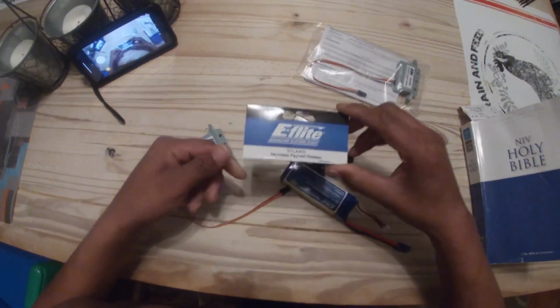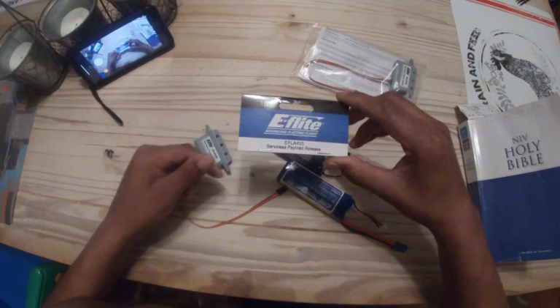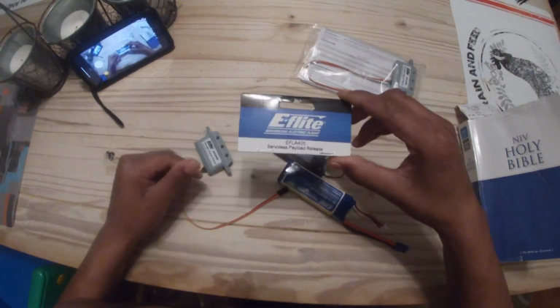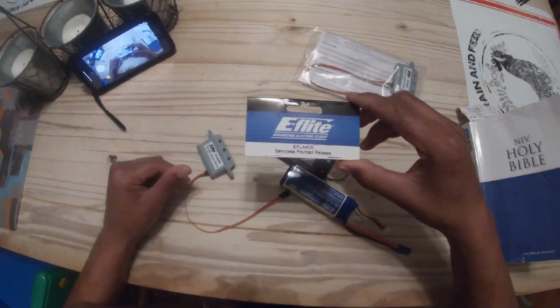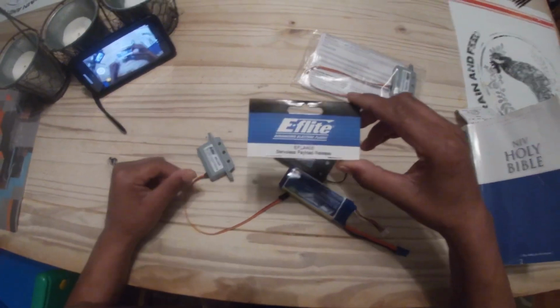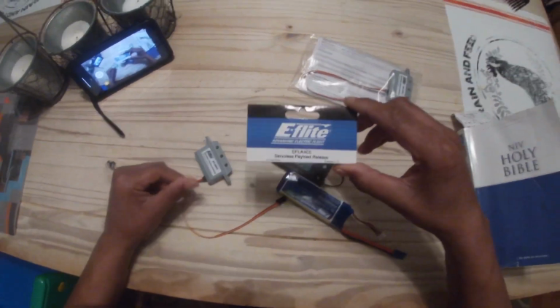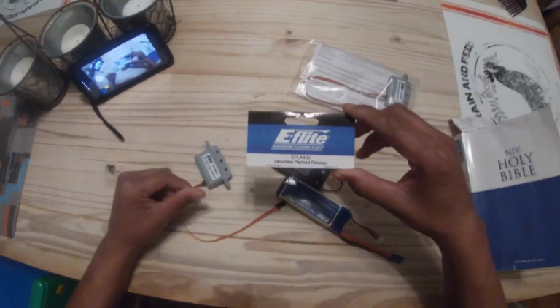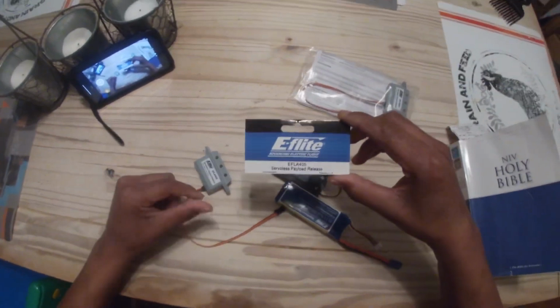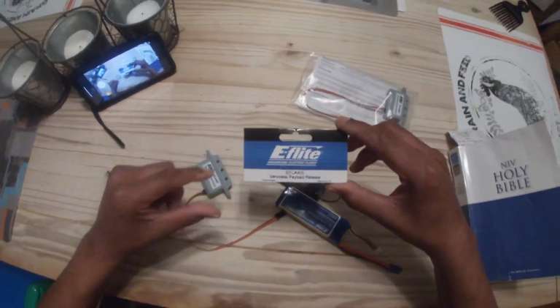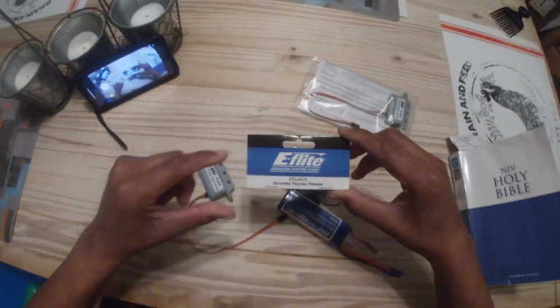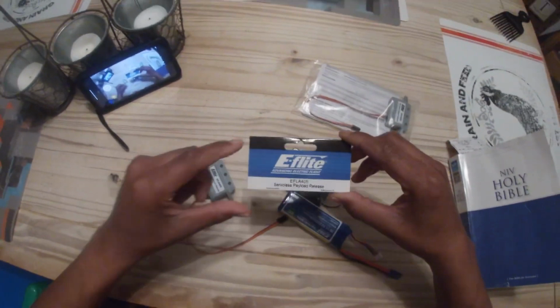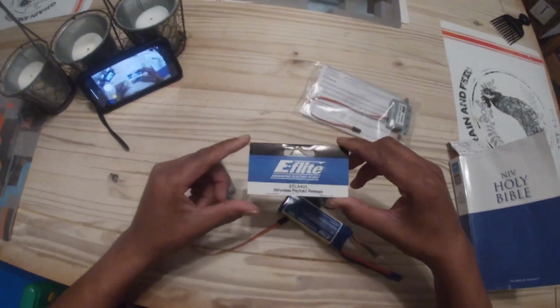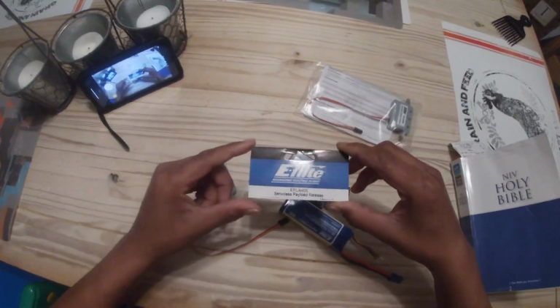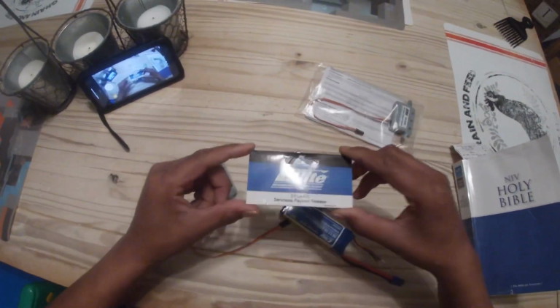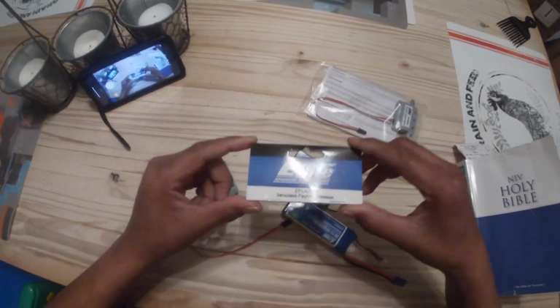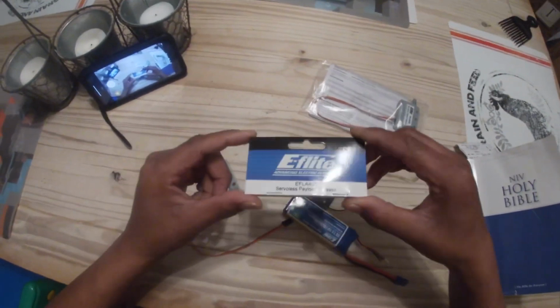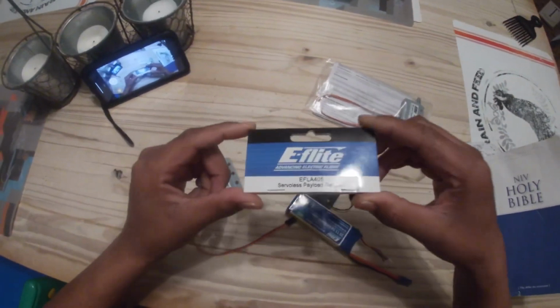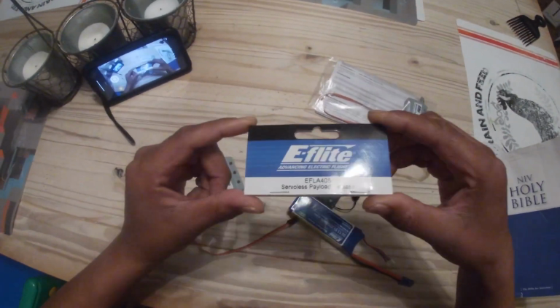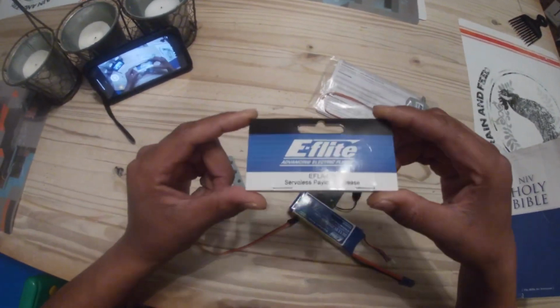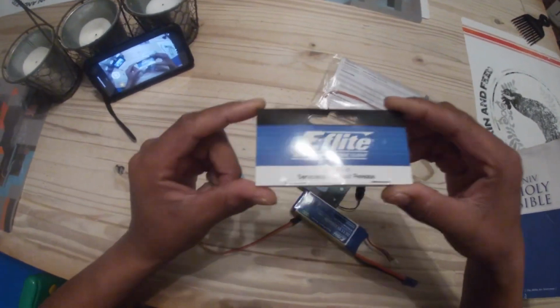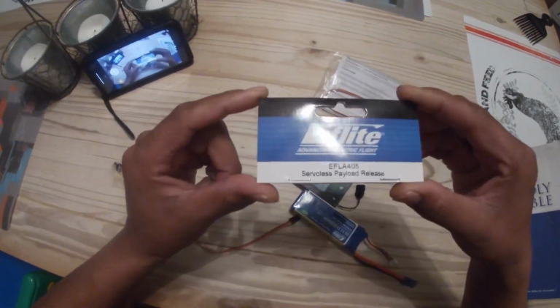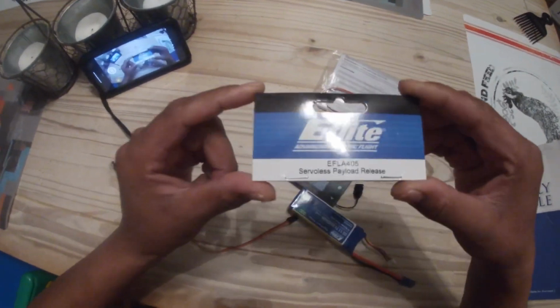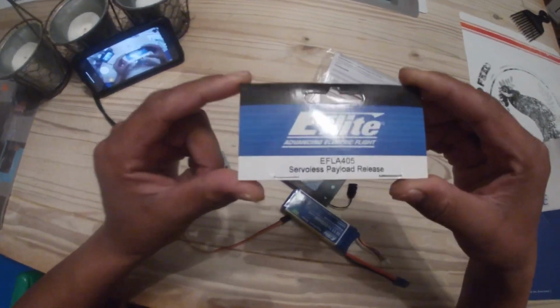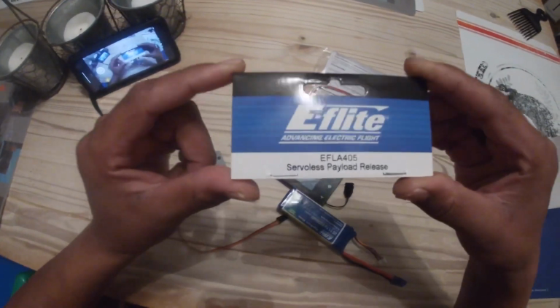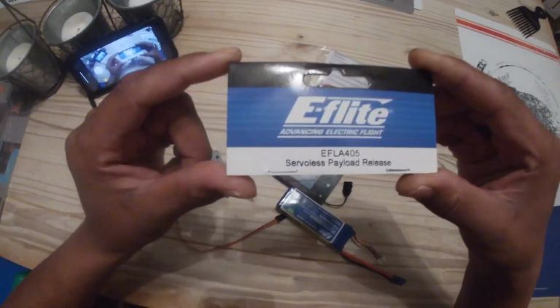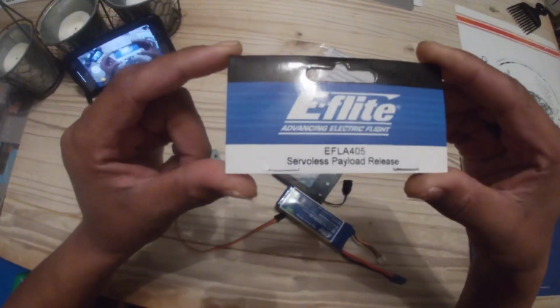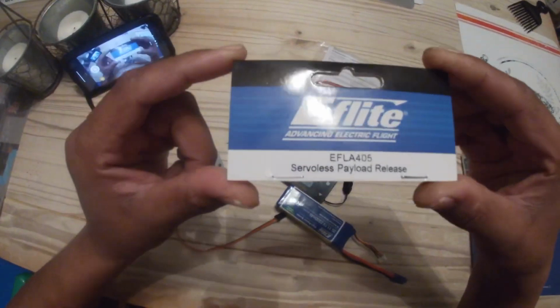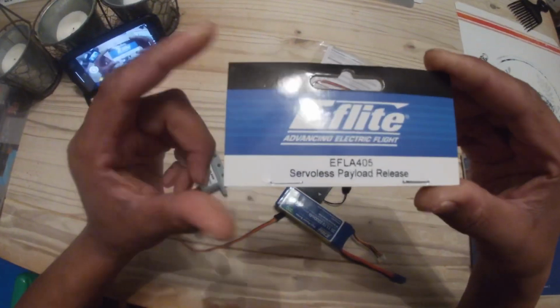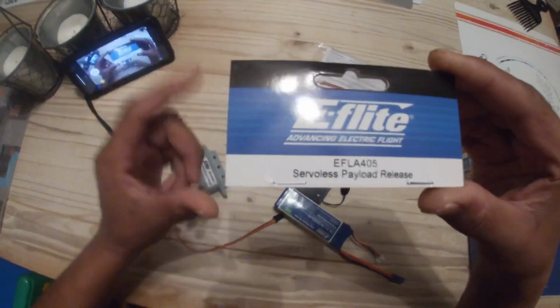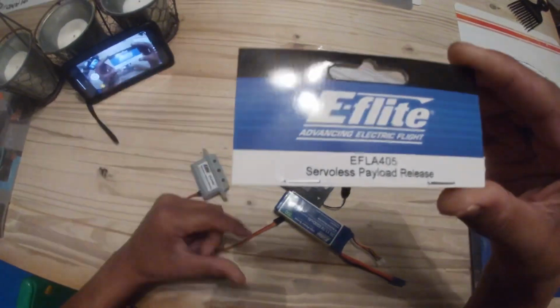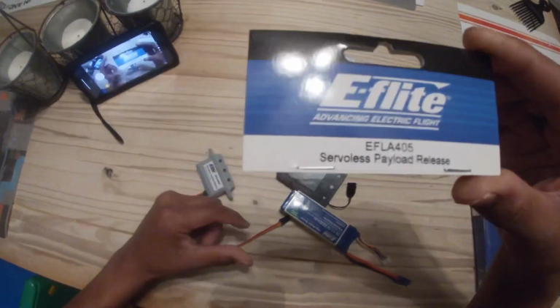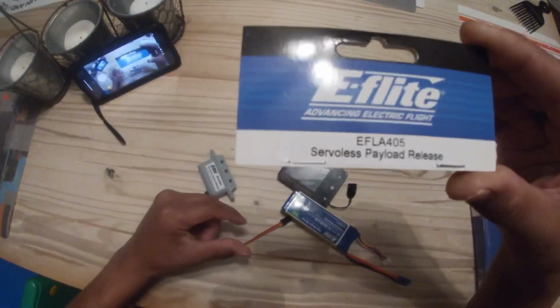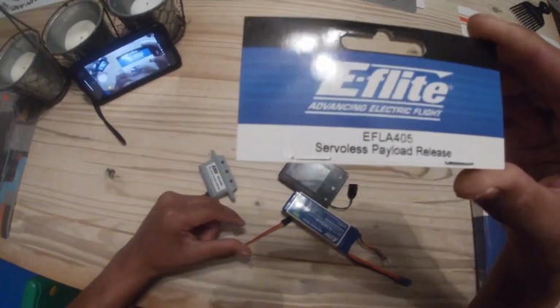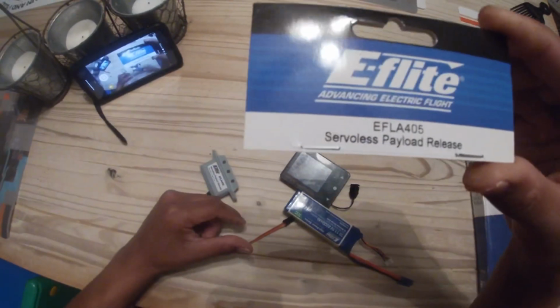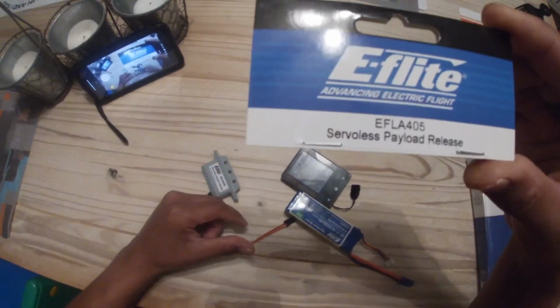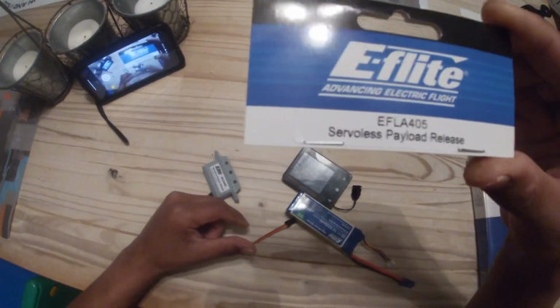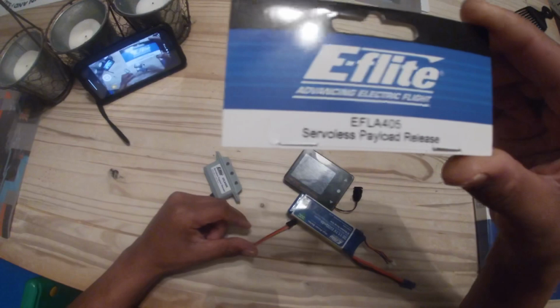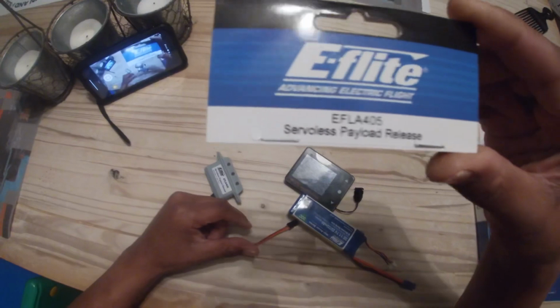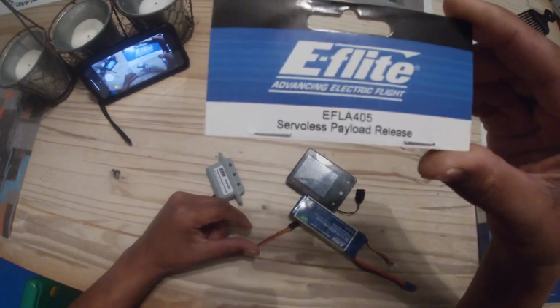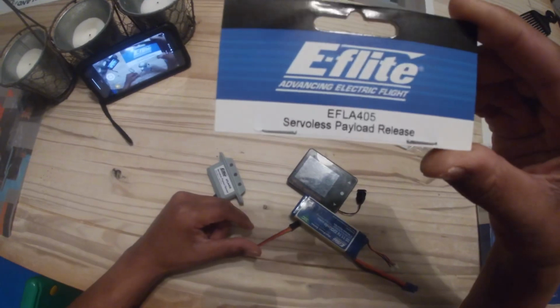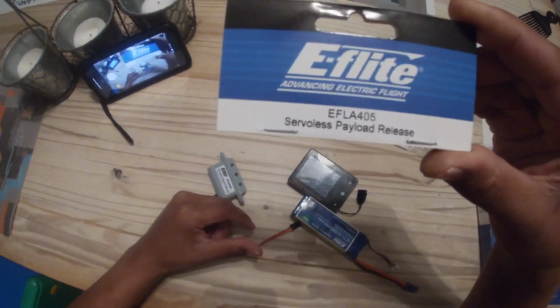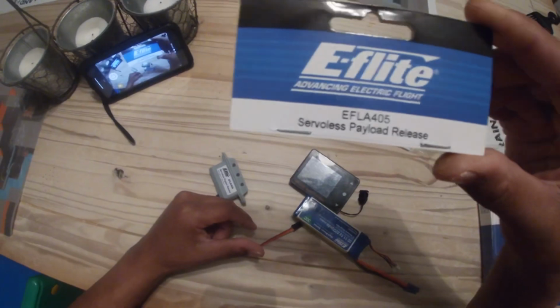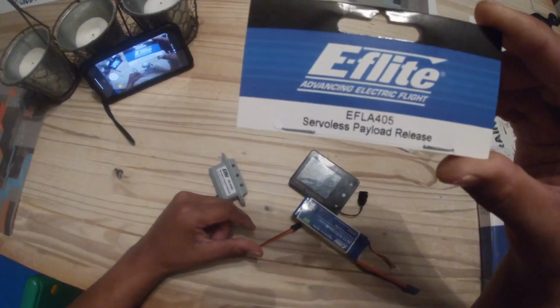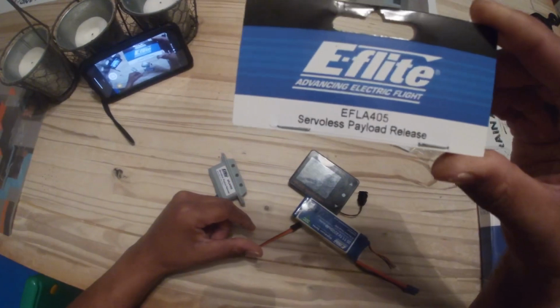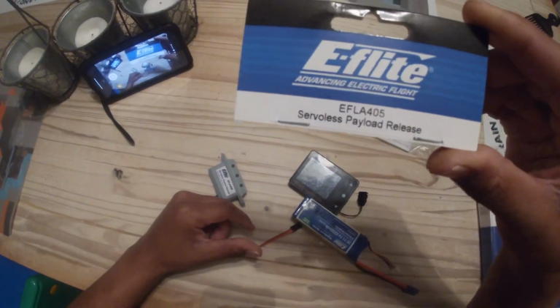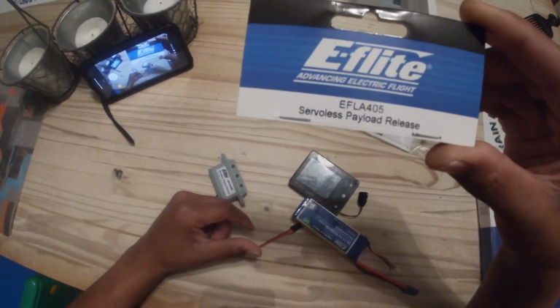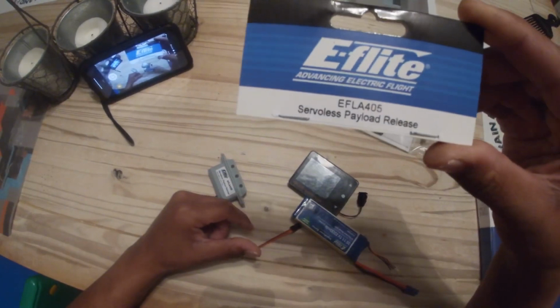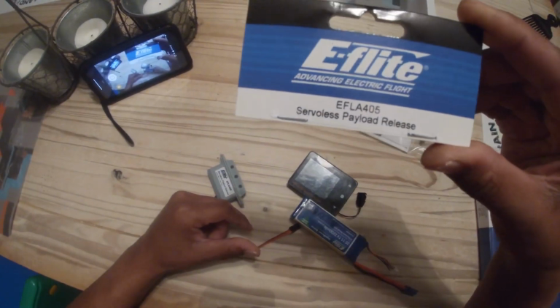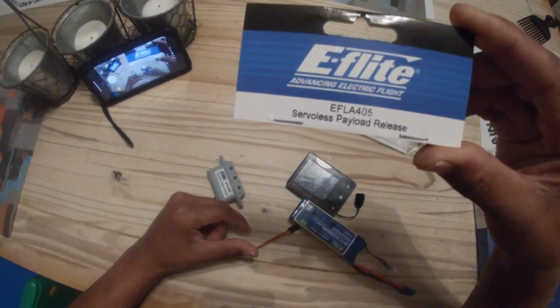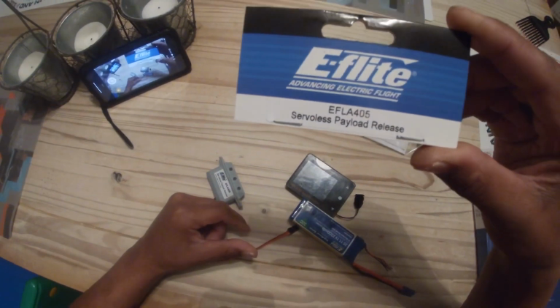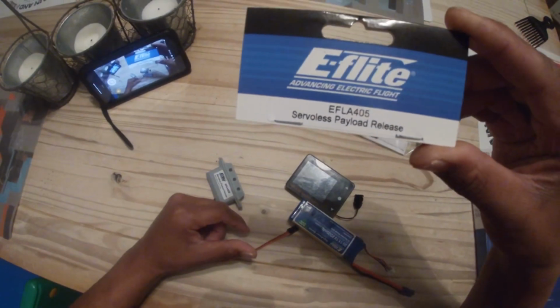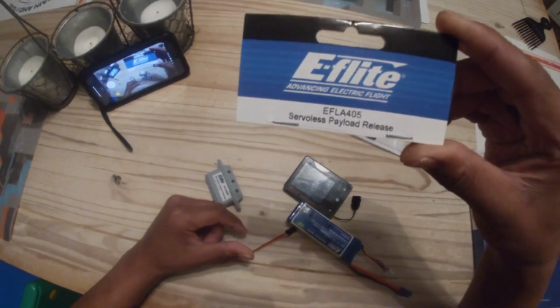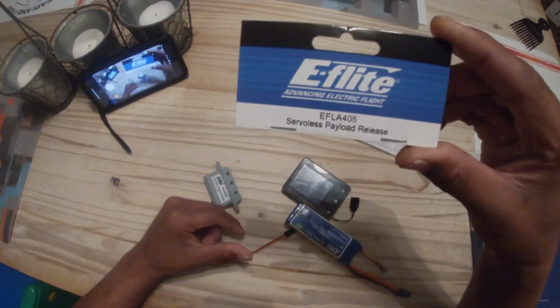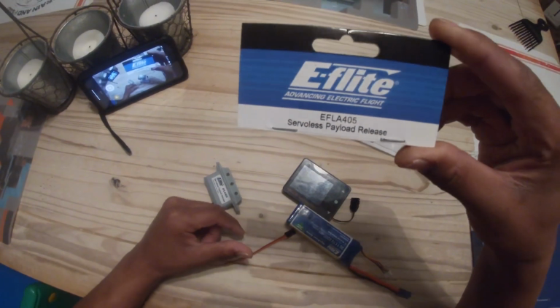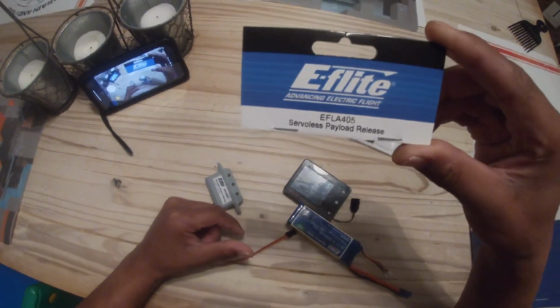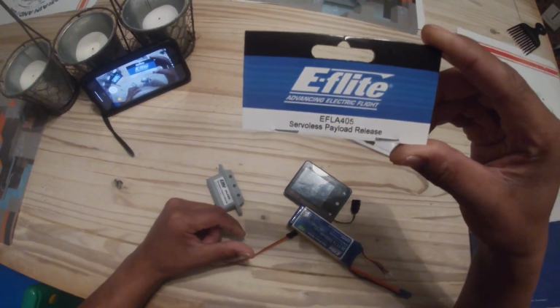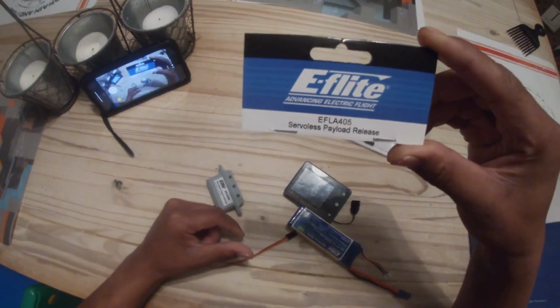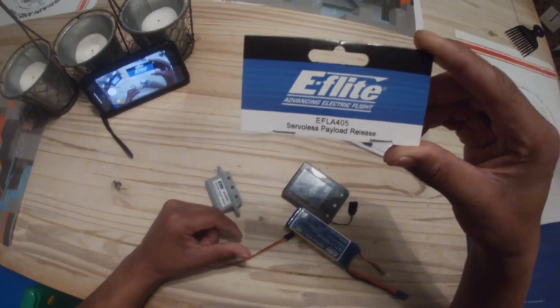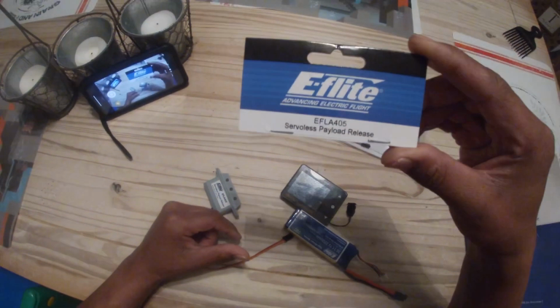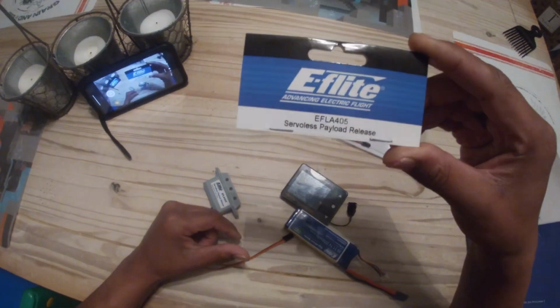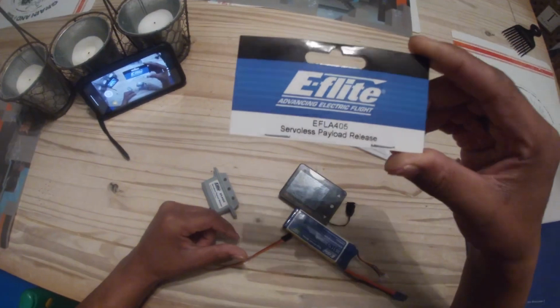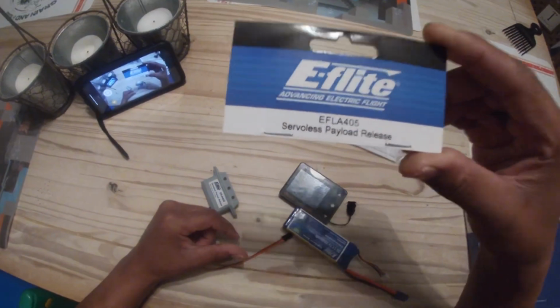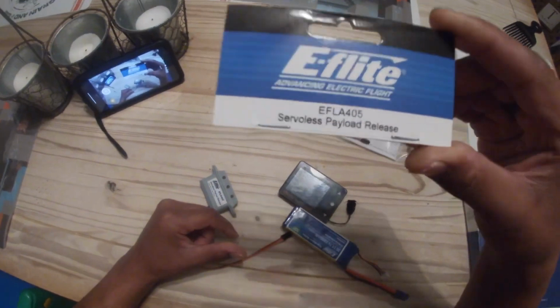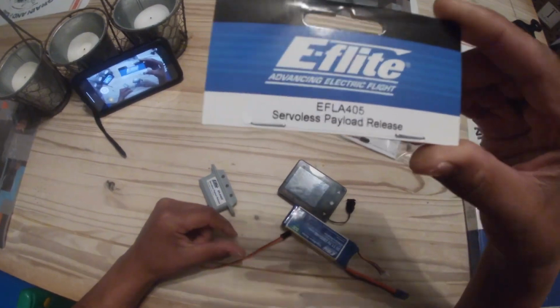All right EQRC man, I wanted to do a video for you on this — I'm gonna make a bomb drop out of it.